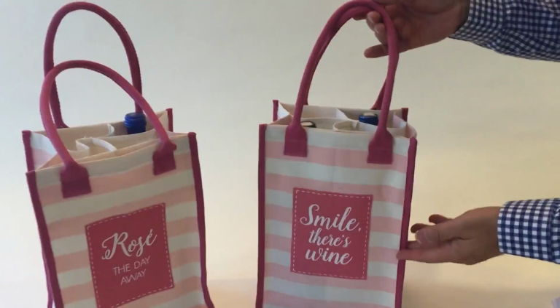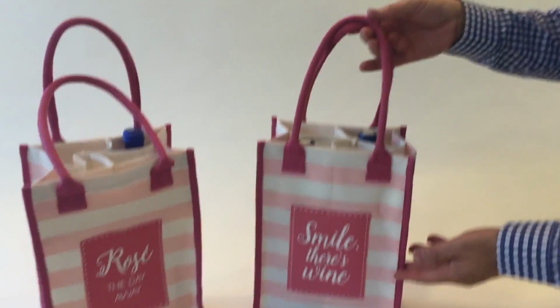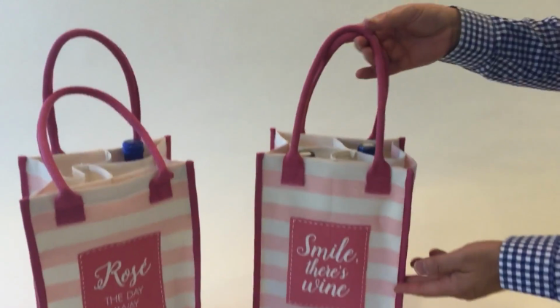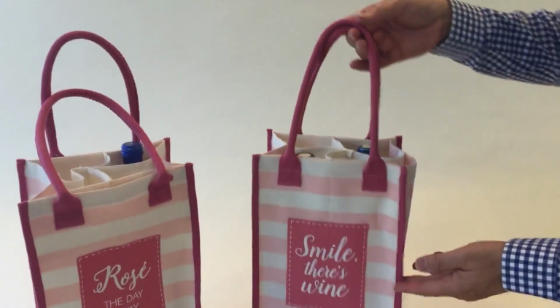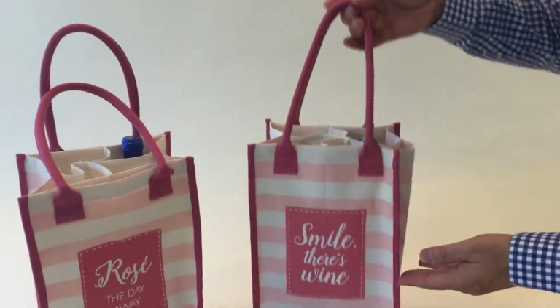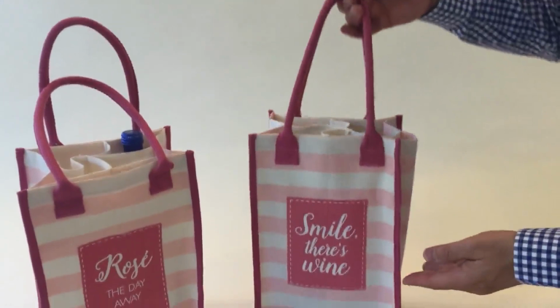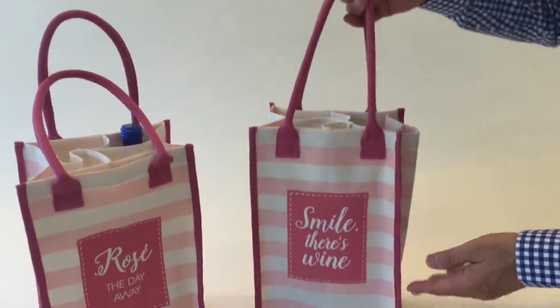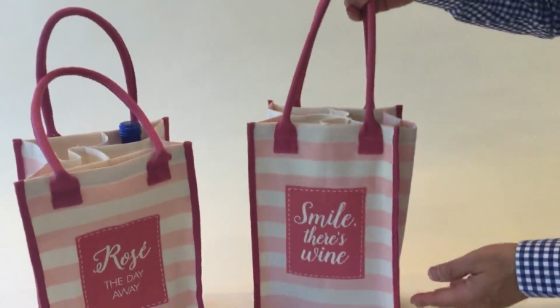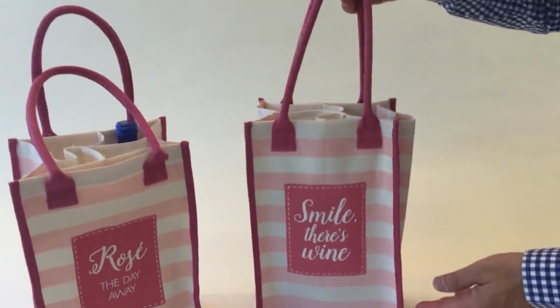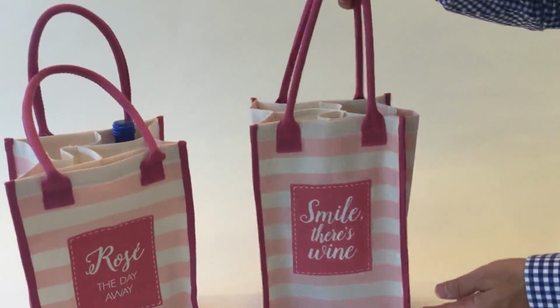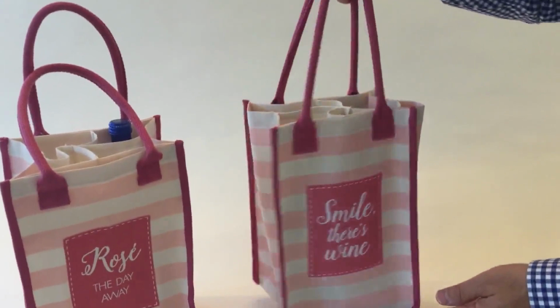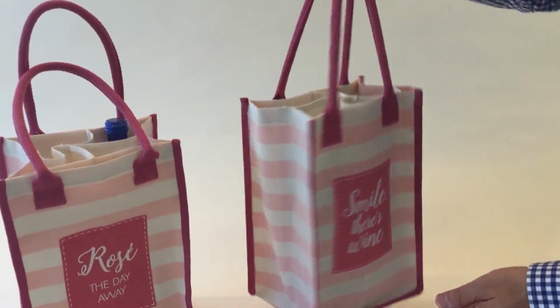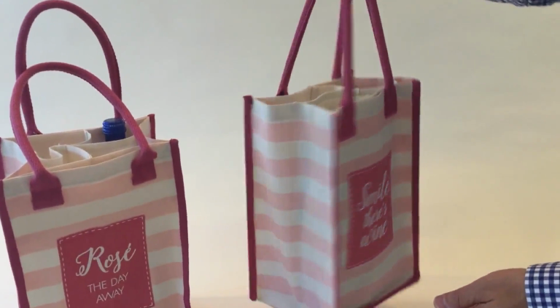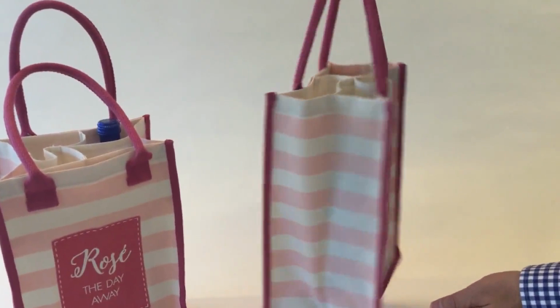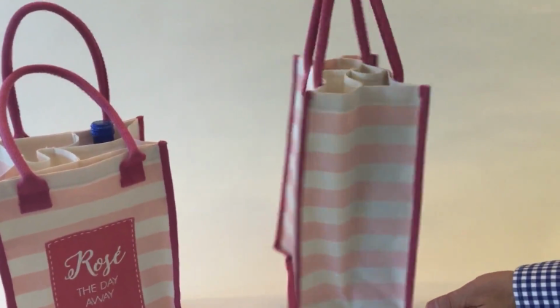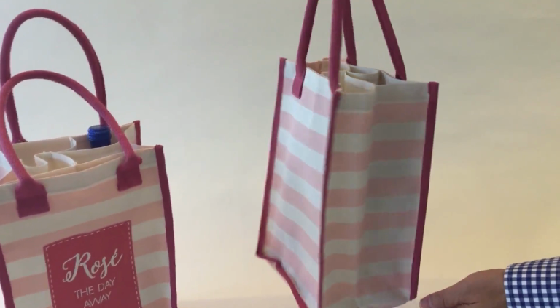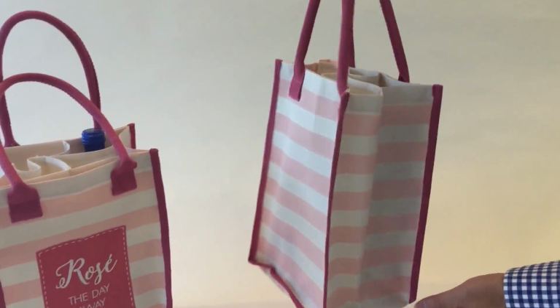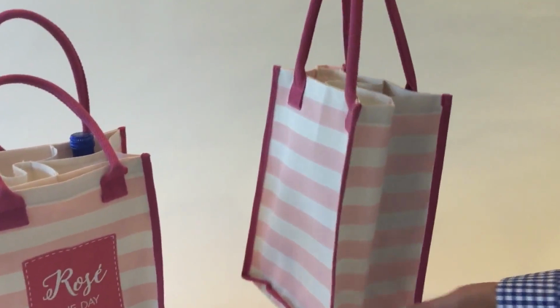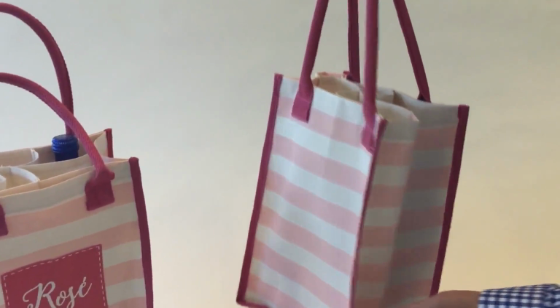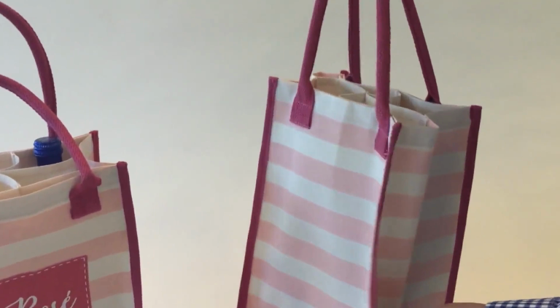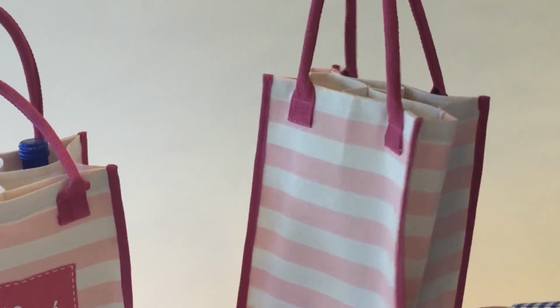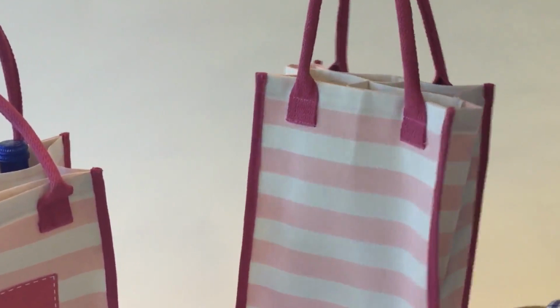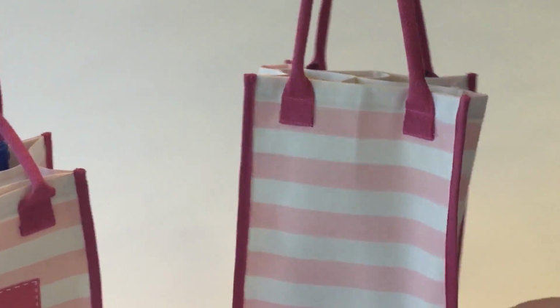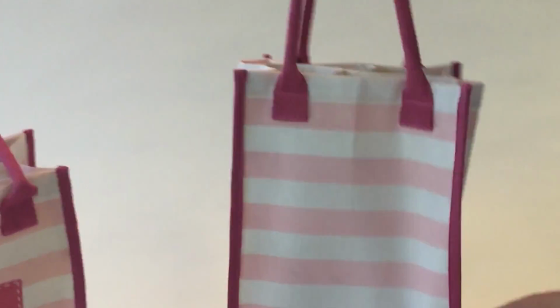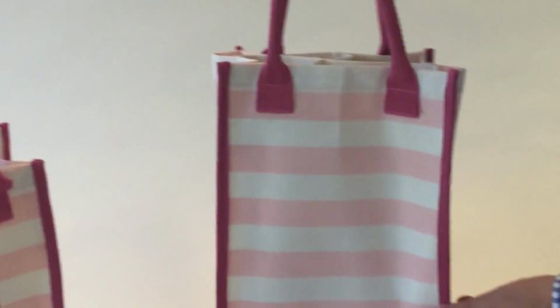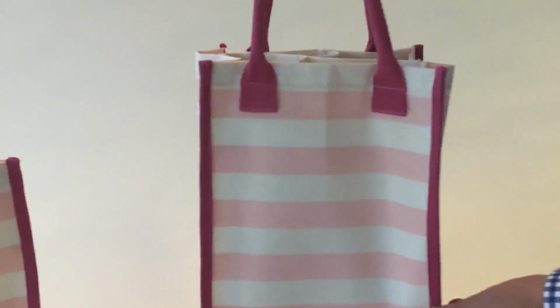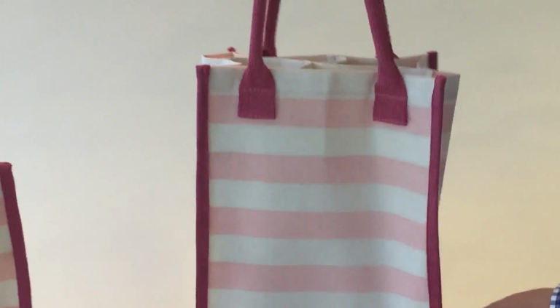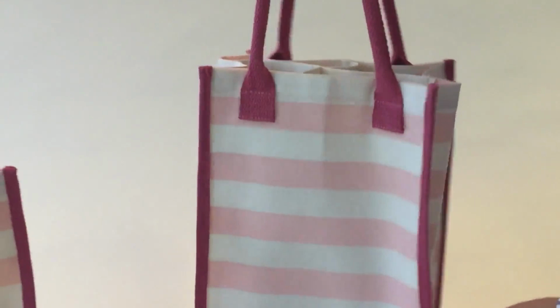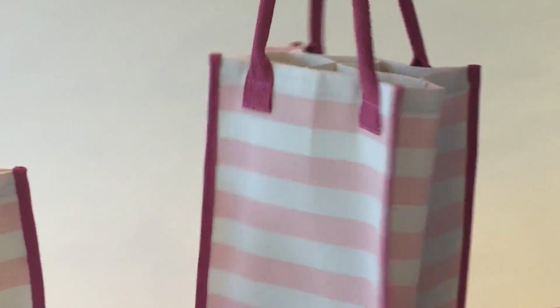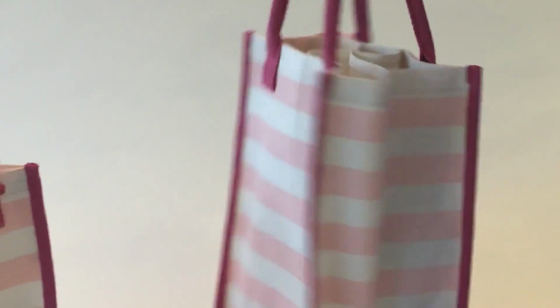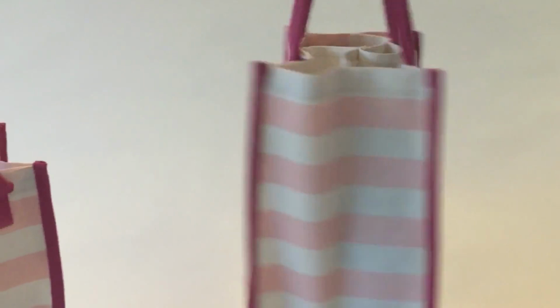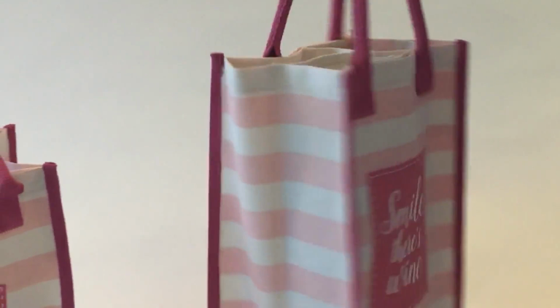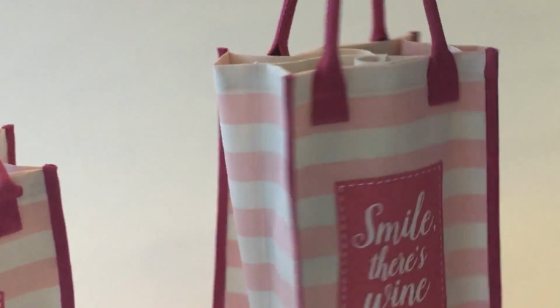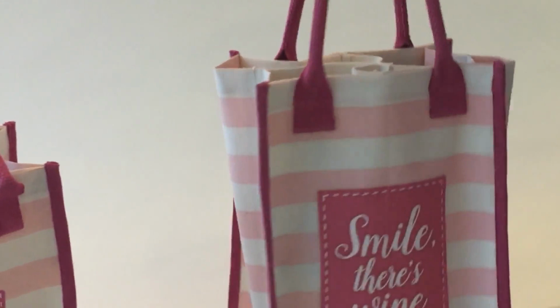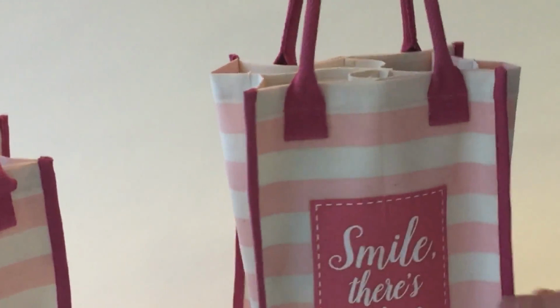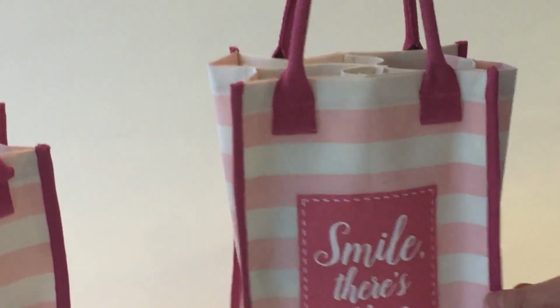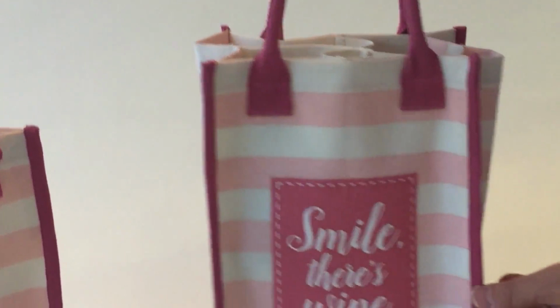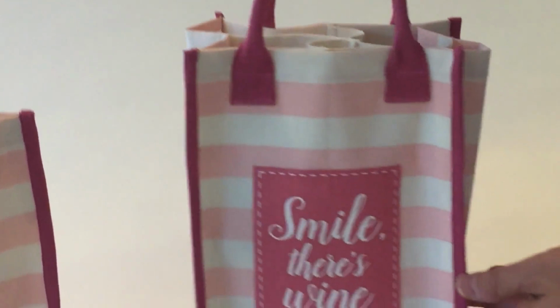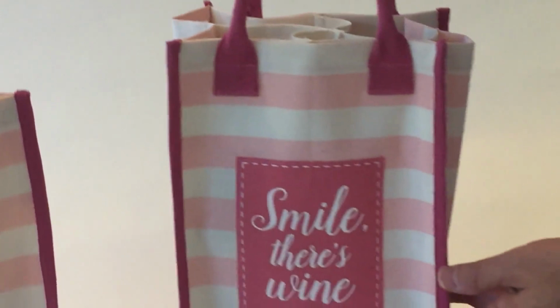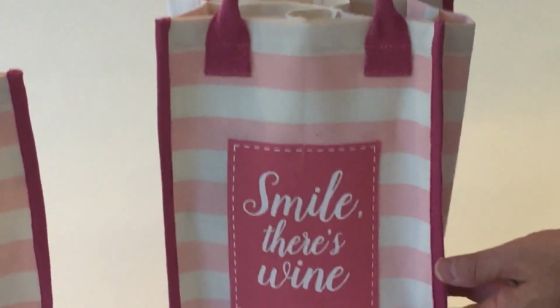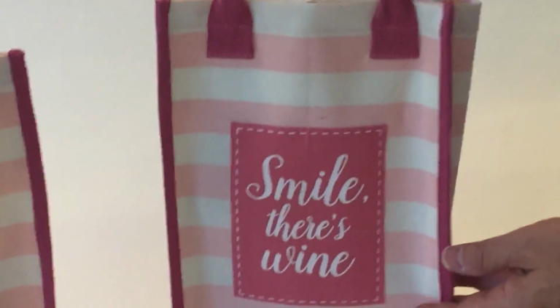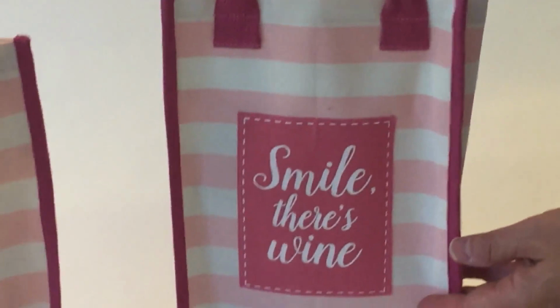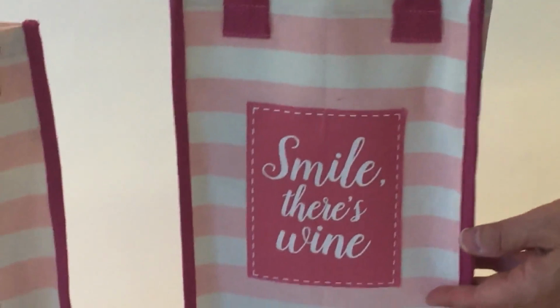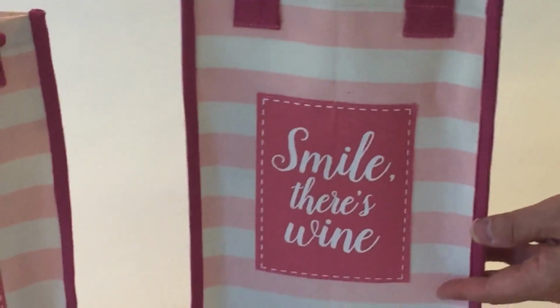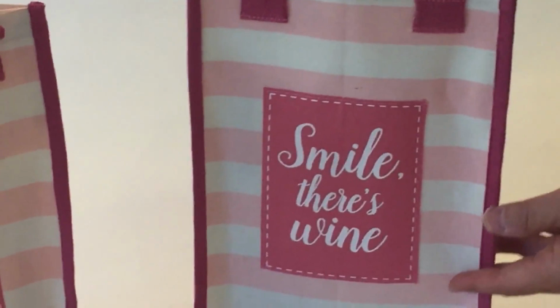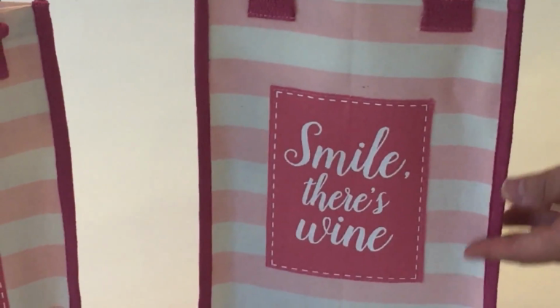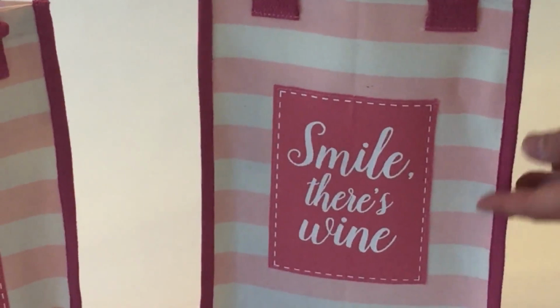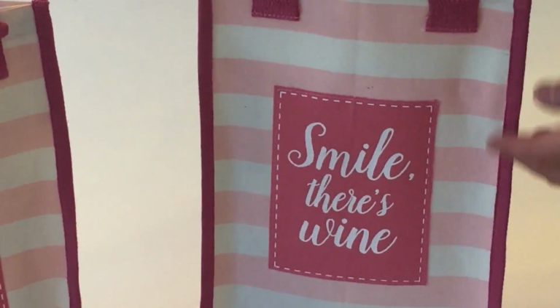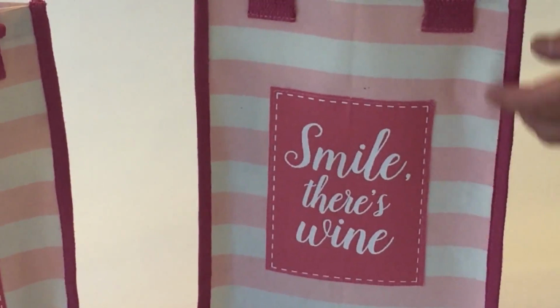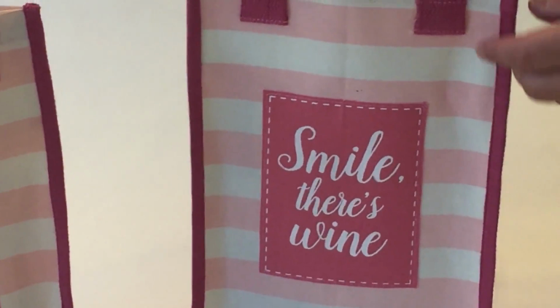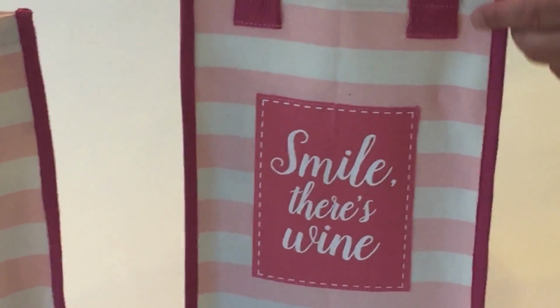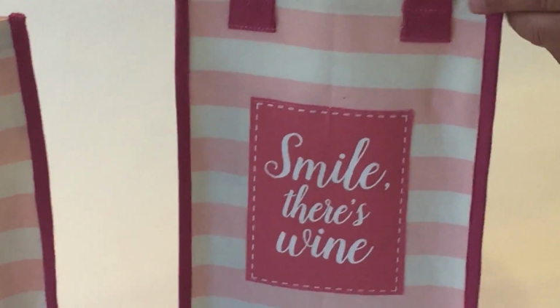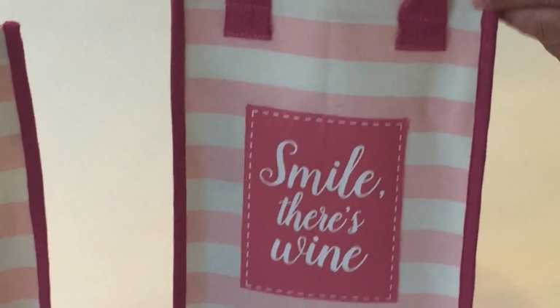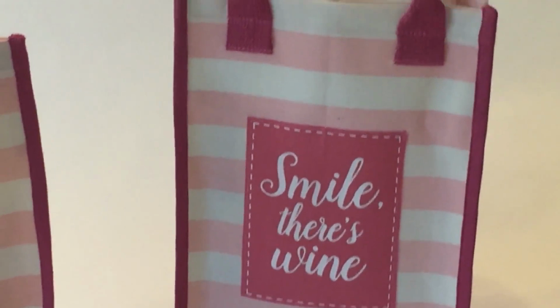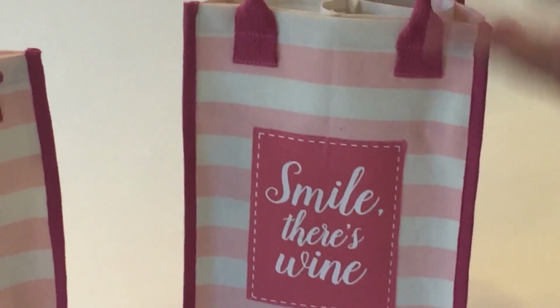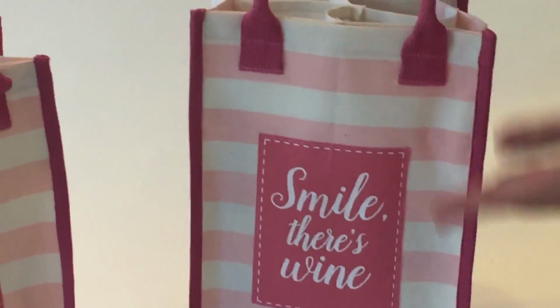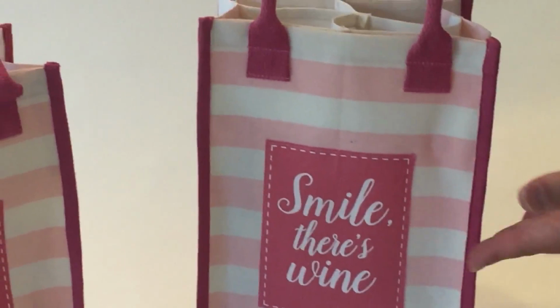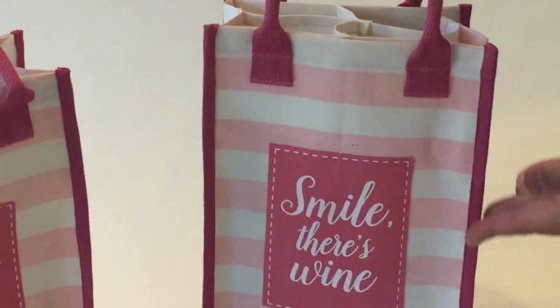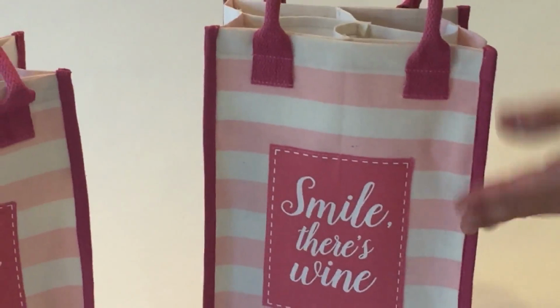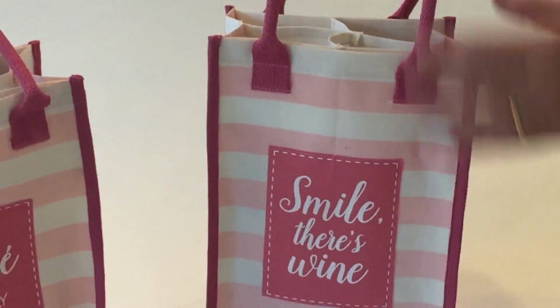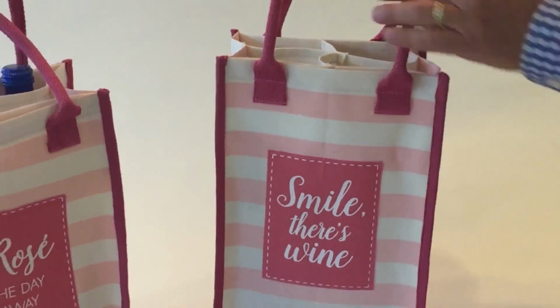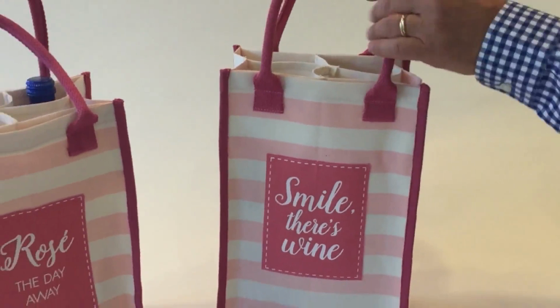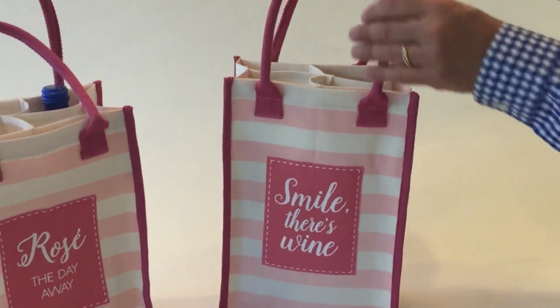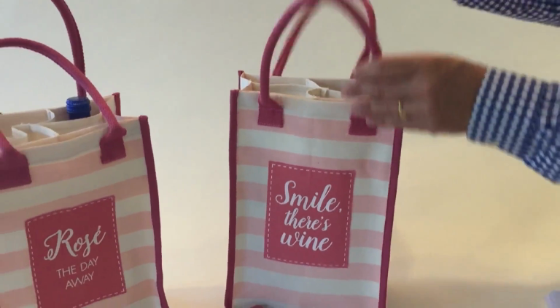This is part of our rosé today collection. We did it in pinks, which is a real feminine, really great way to present wine.